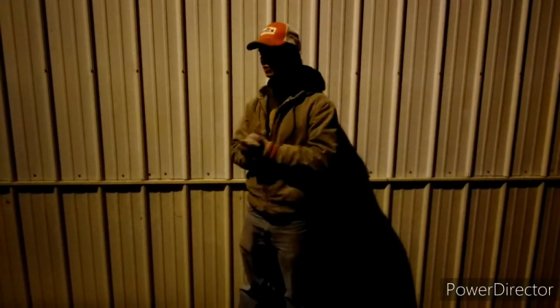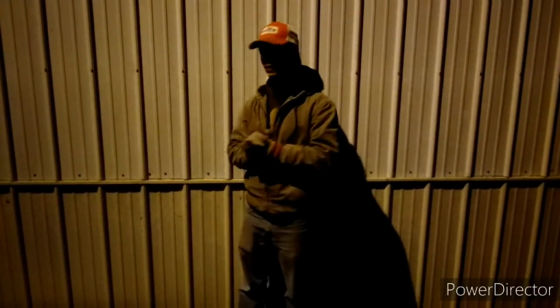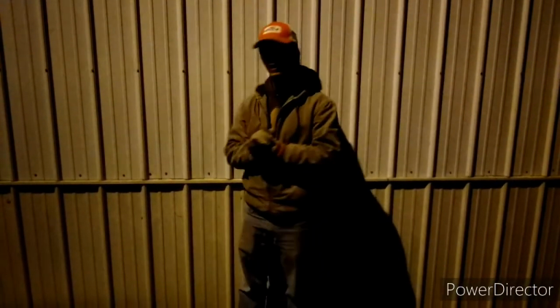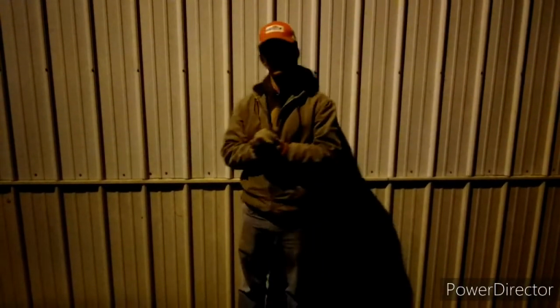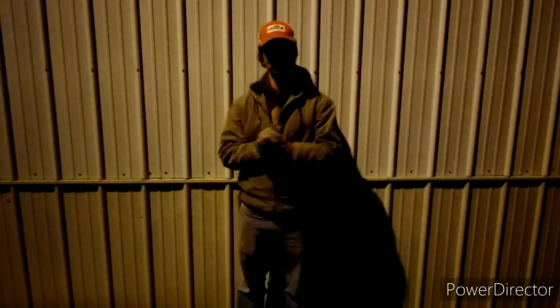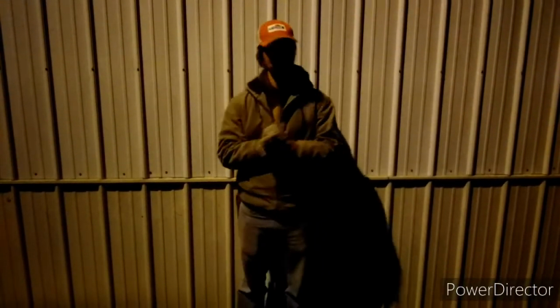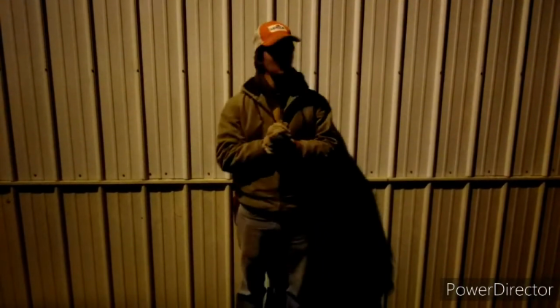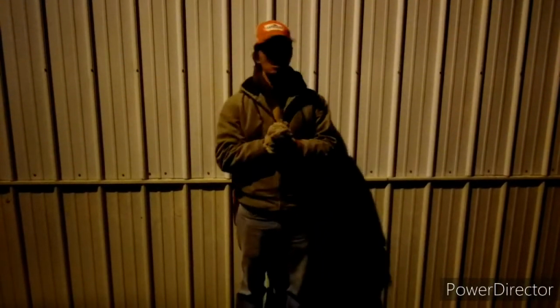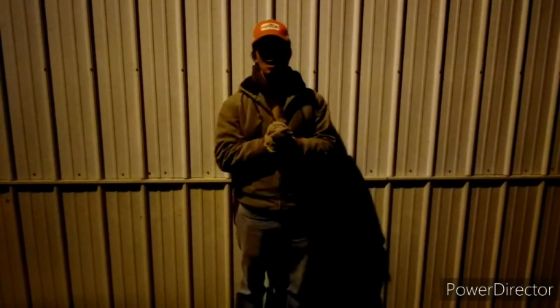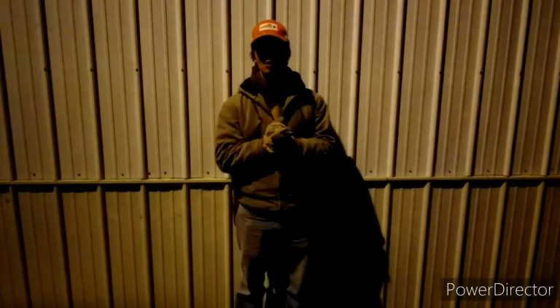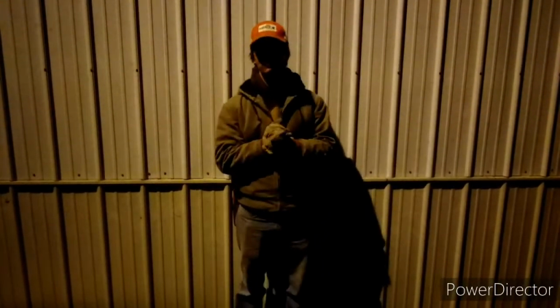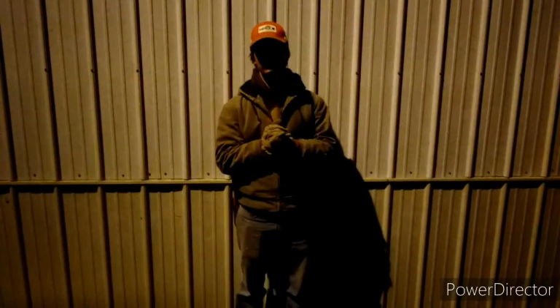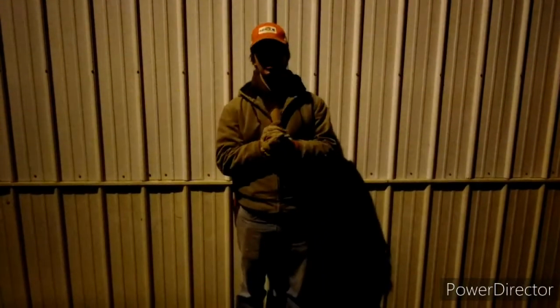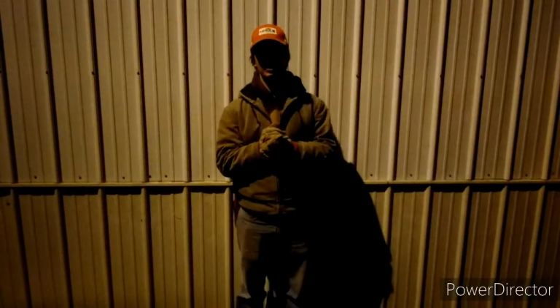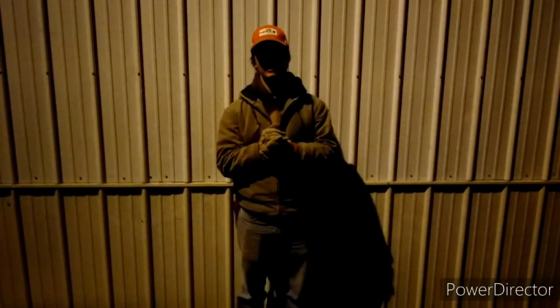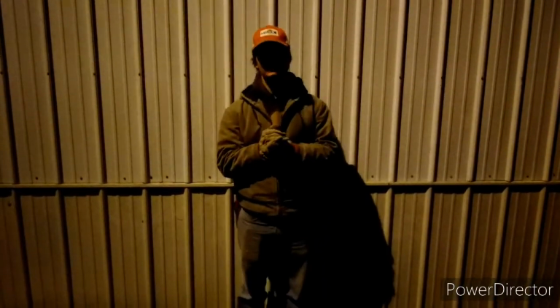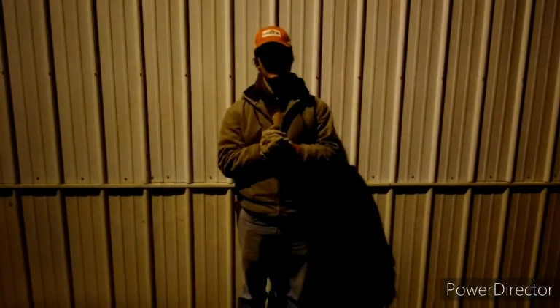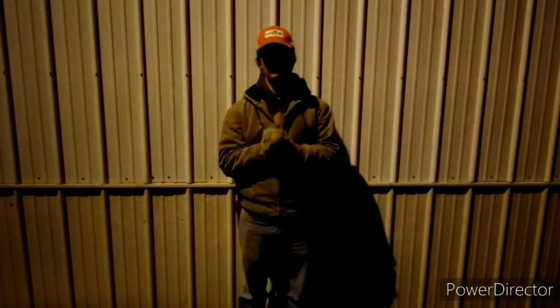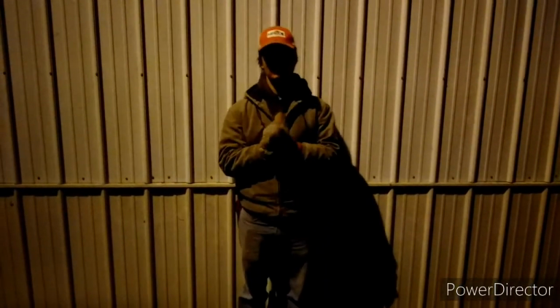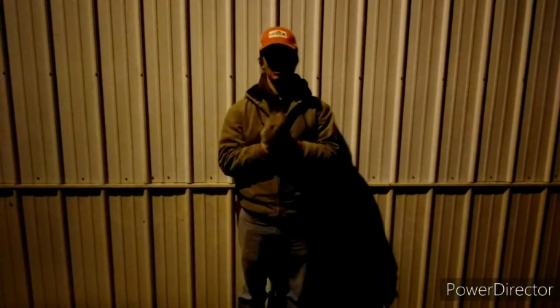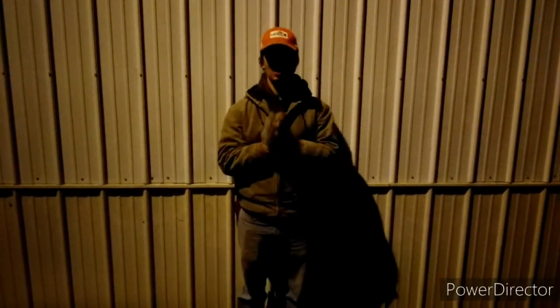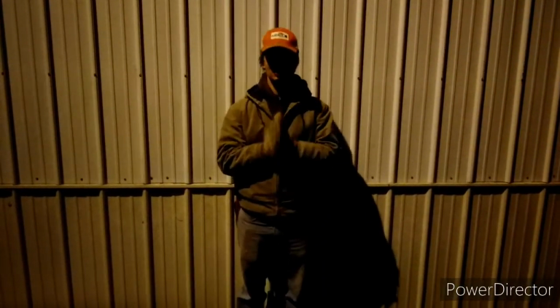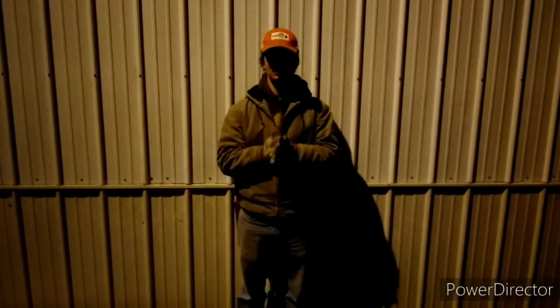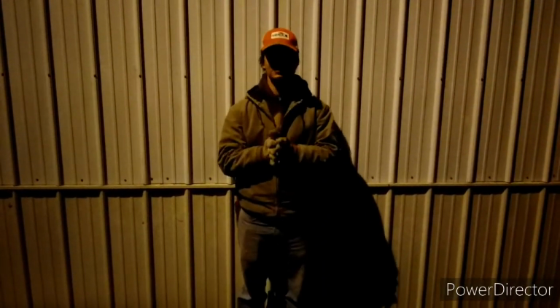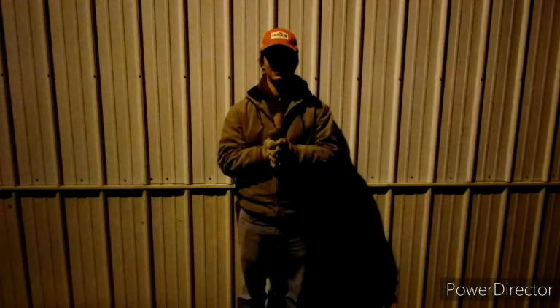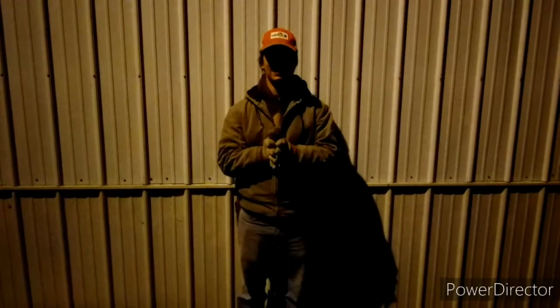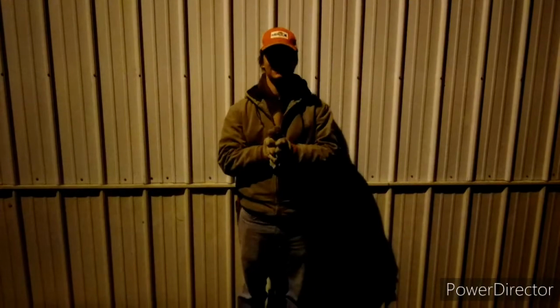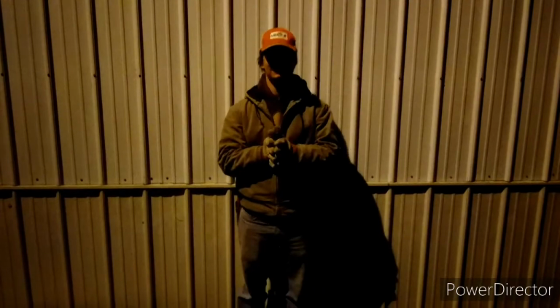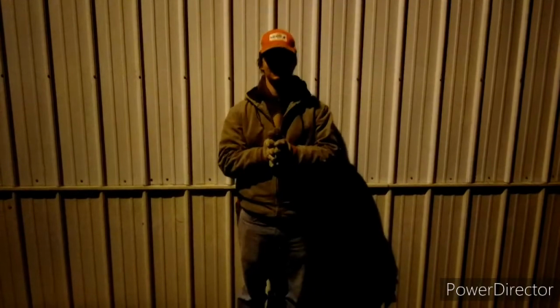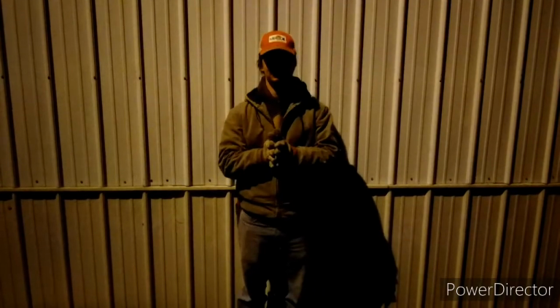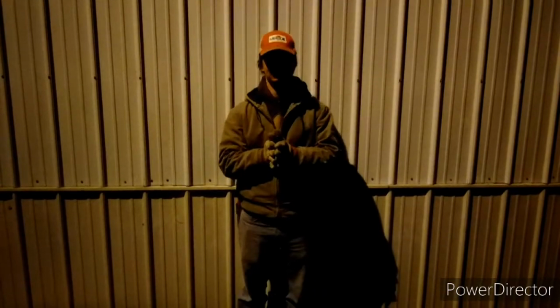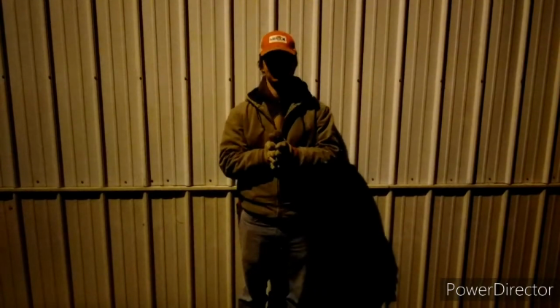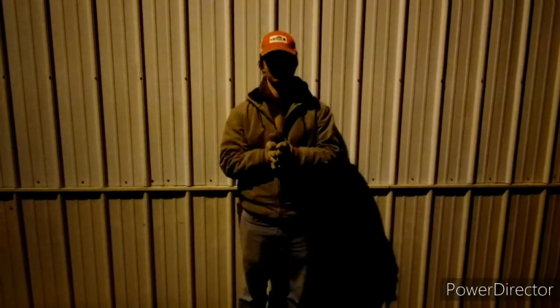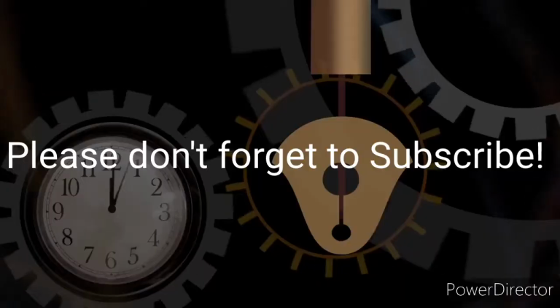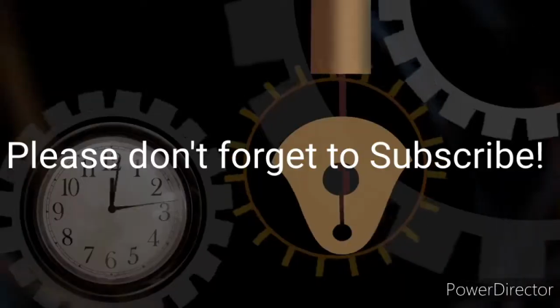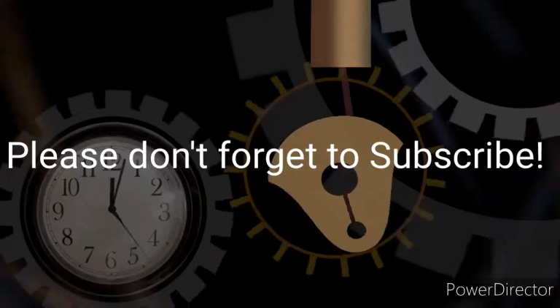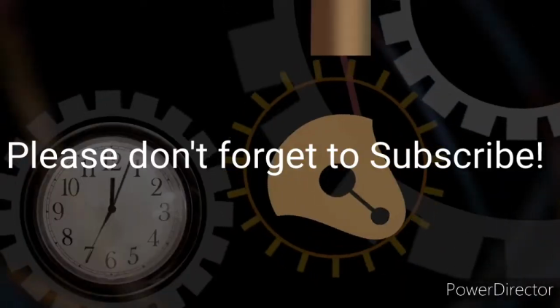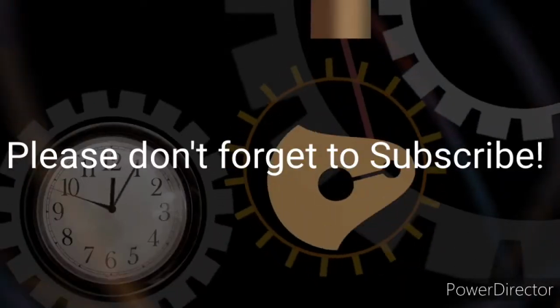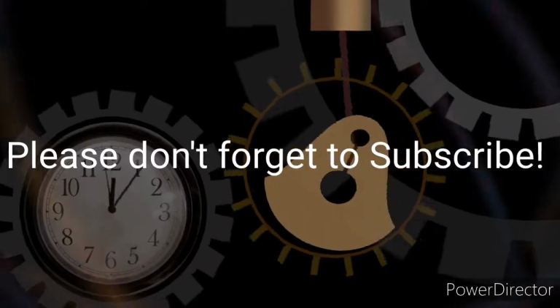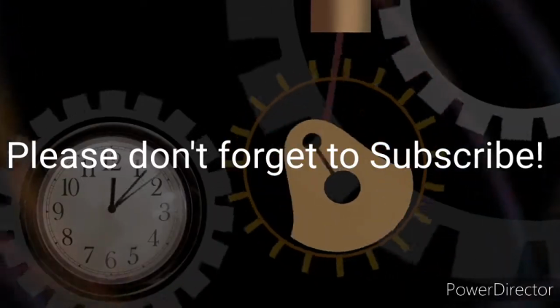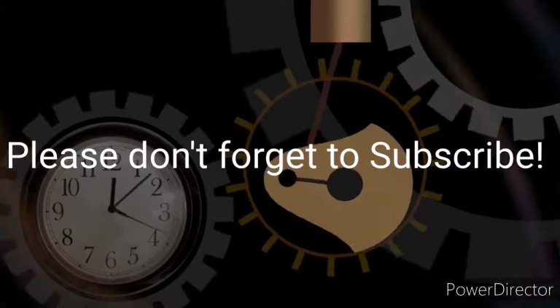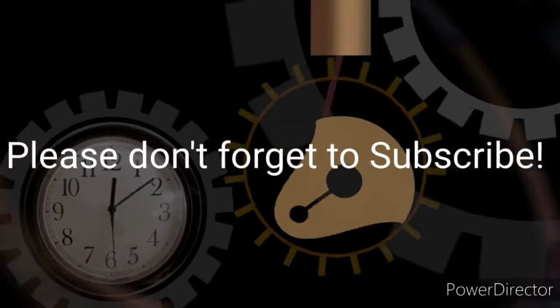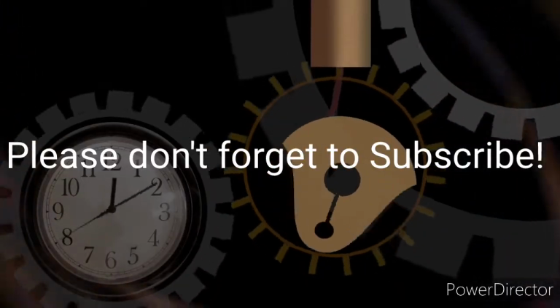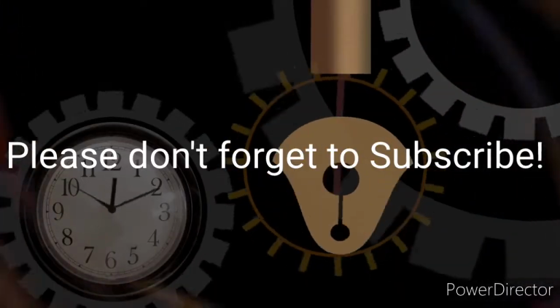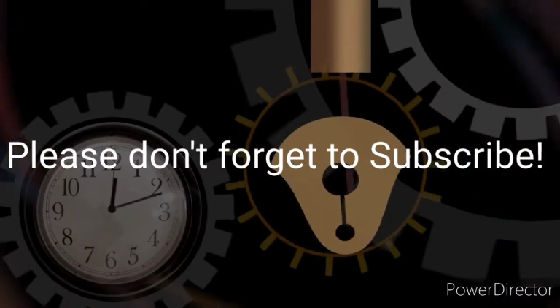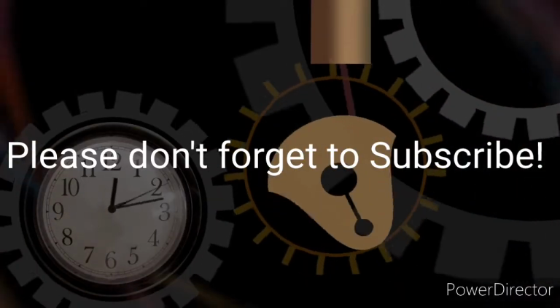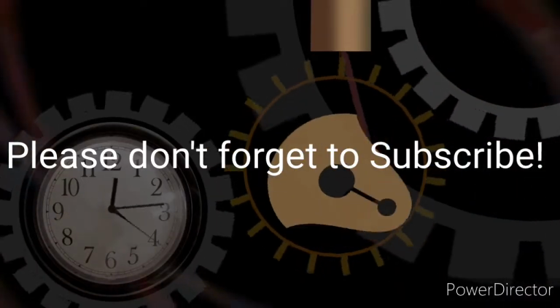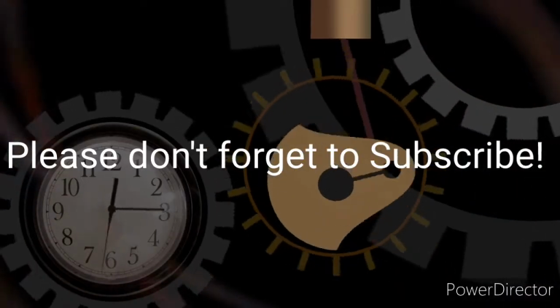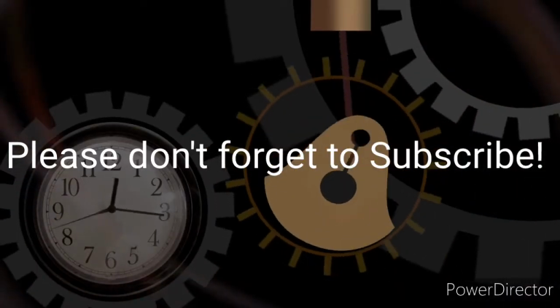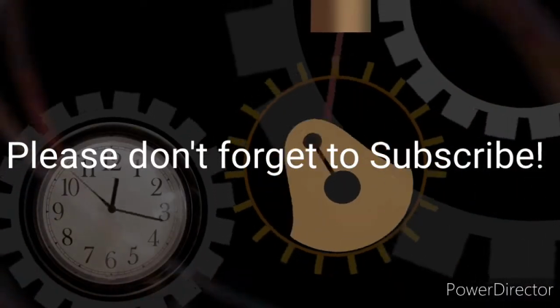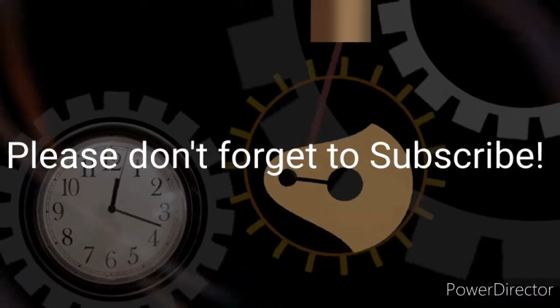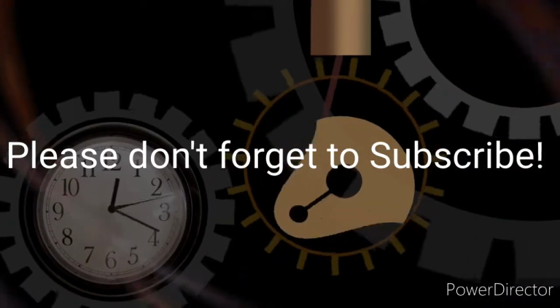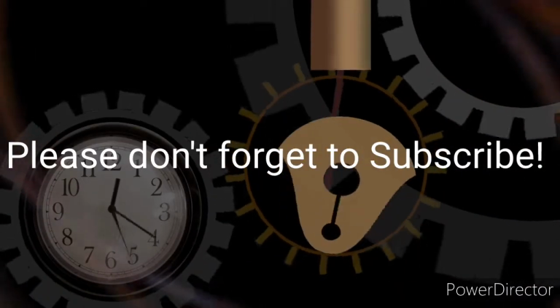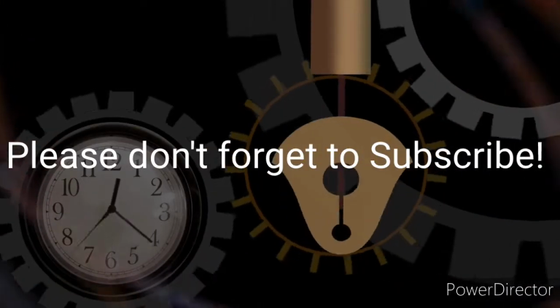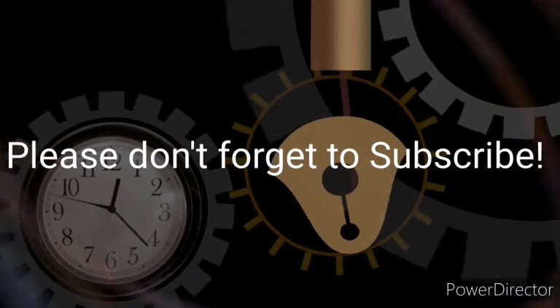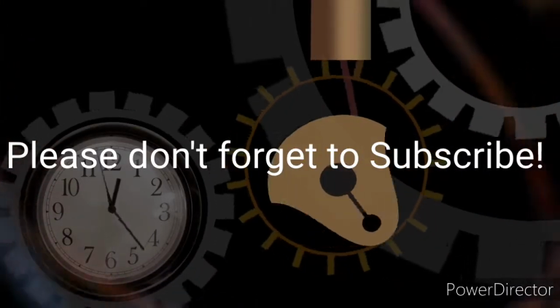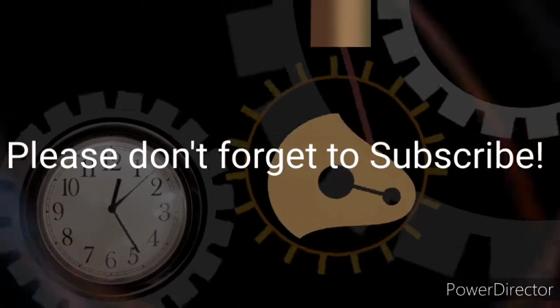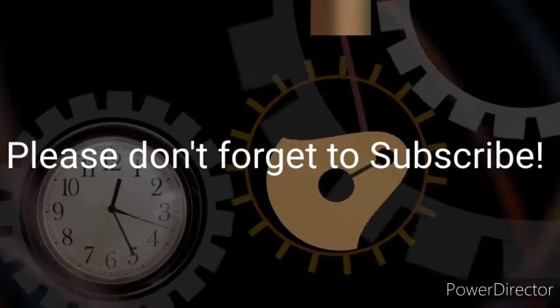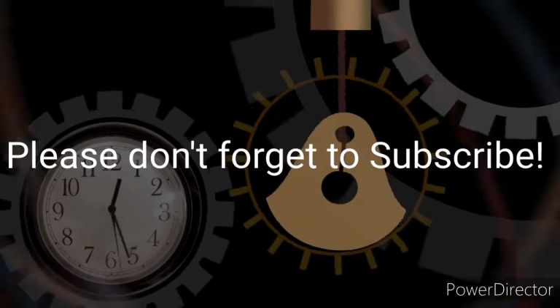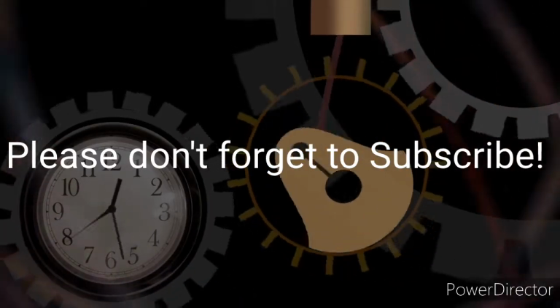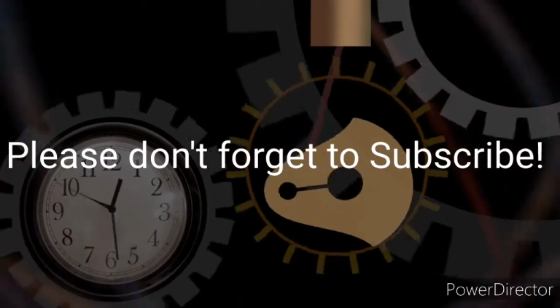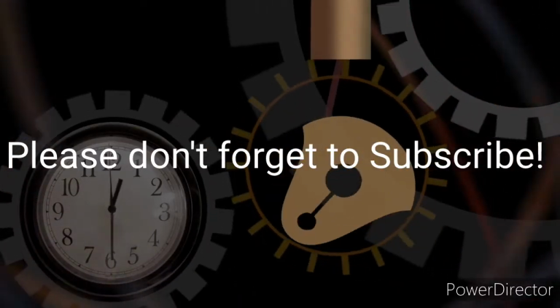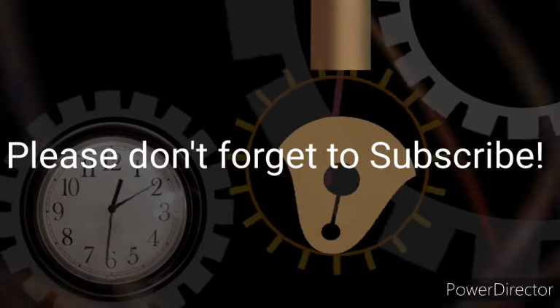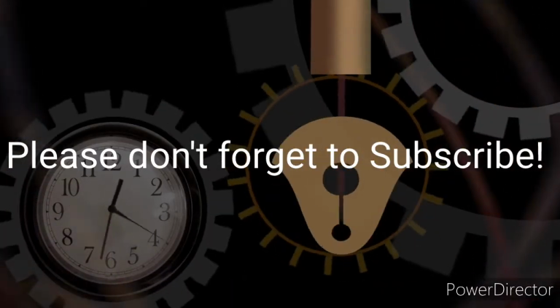Hopefully you guys have an awesome day. We'll see you next time. Bye.